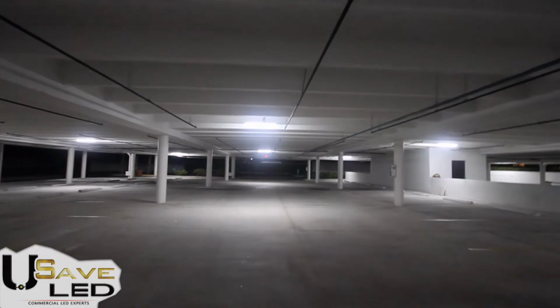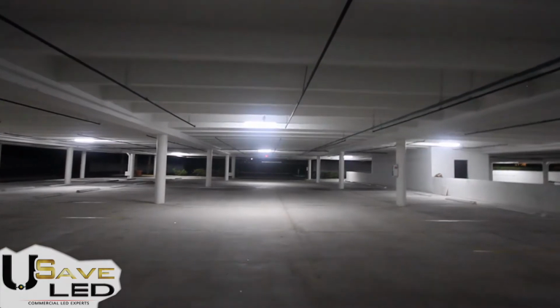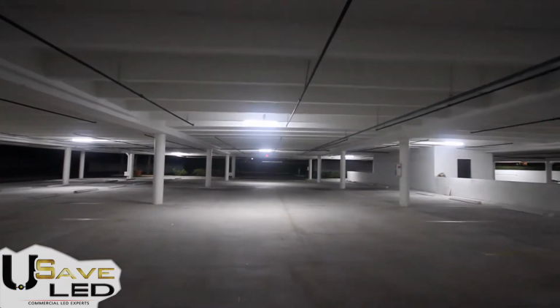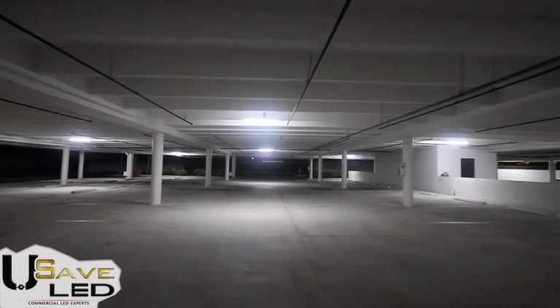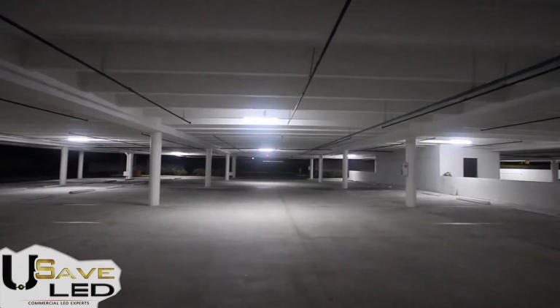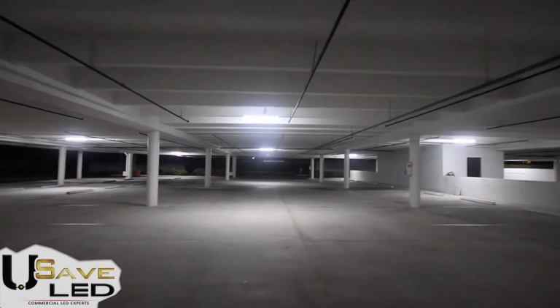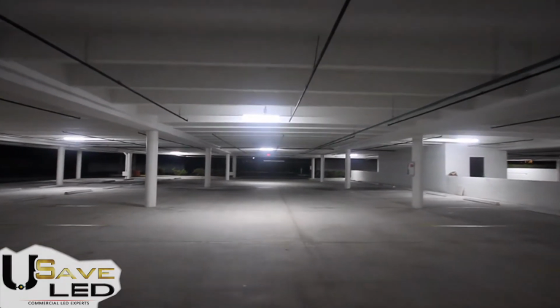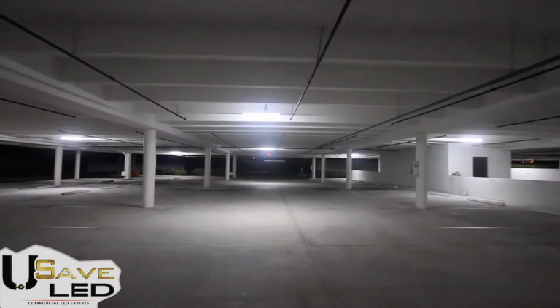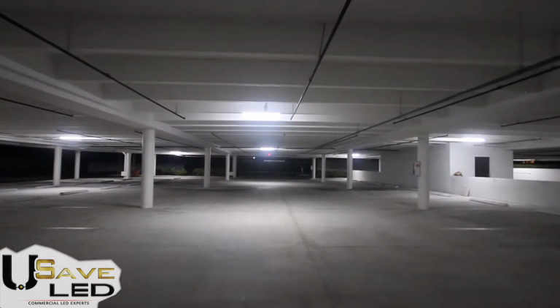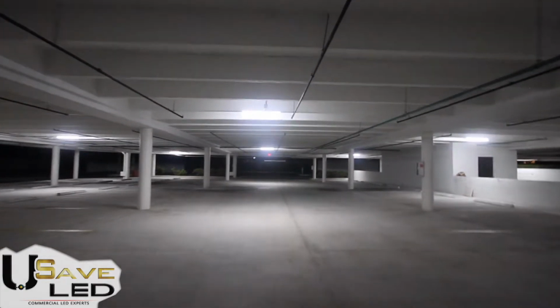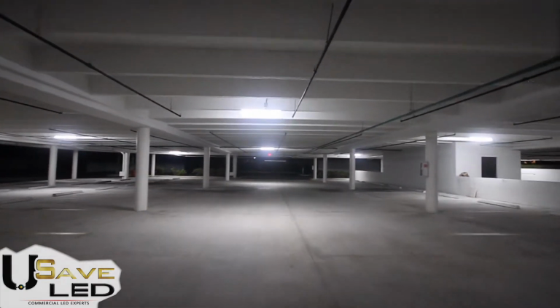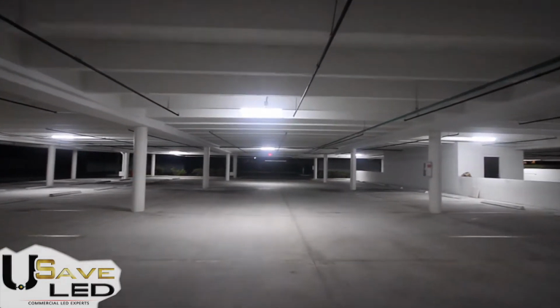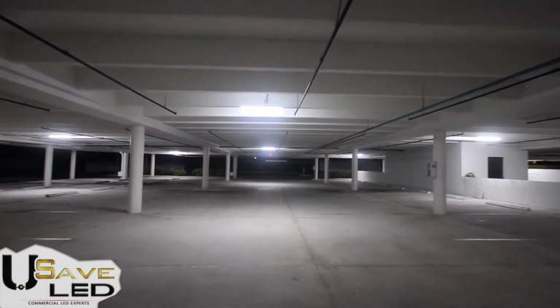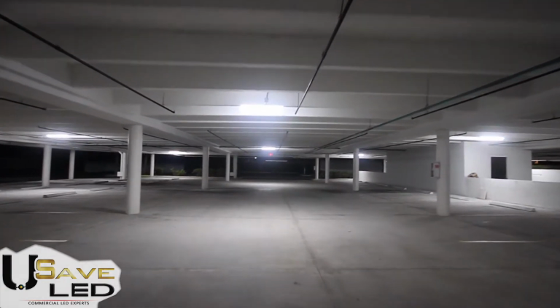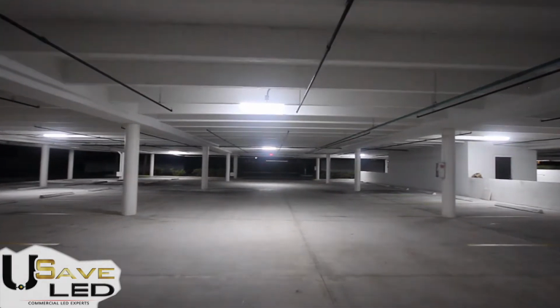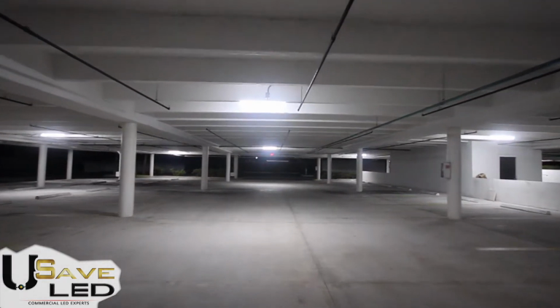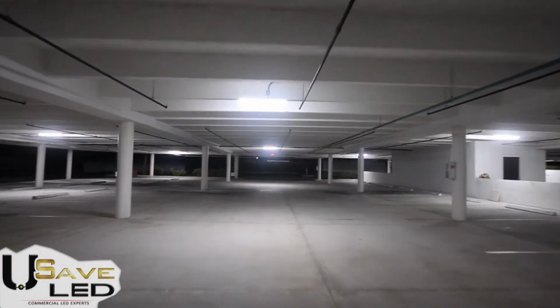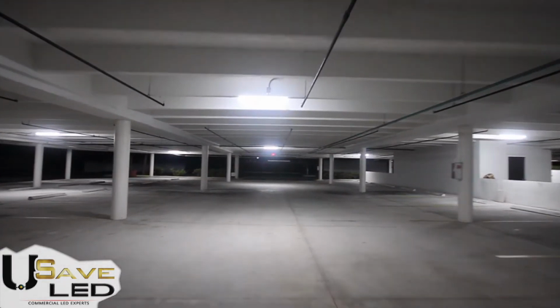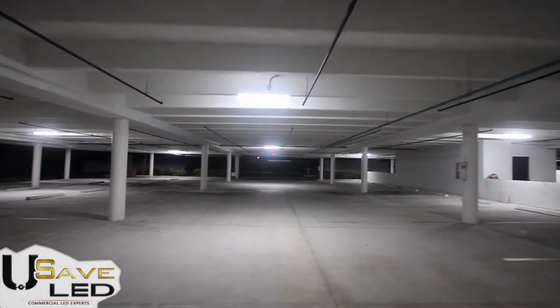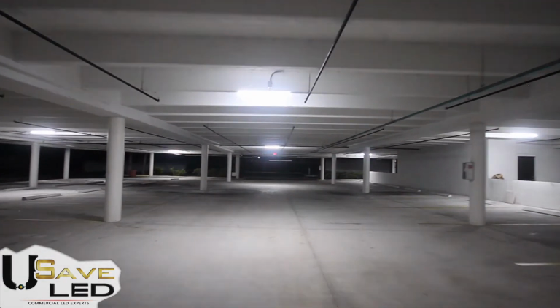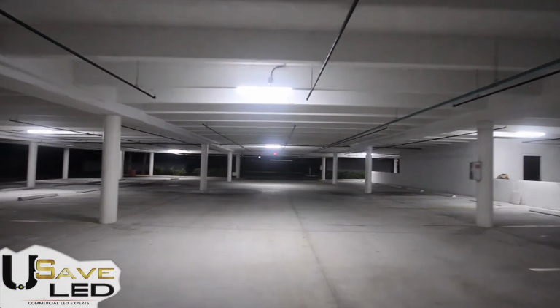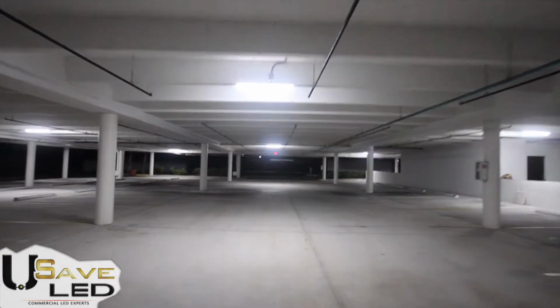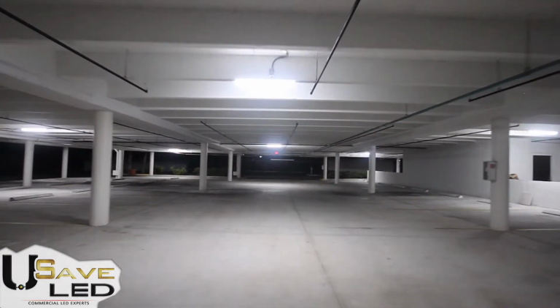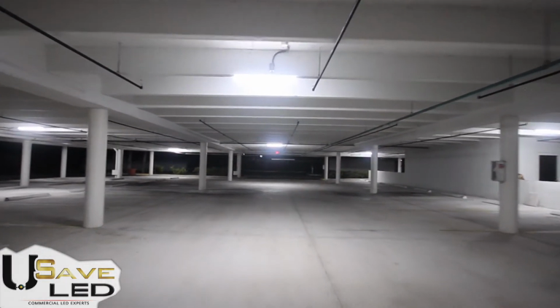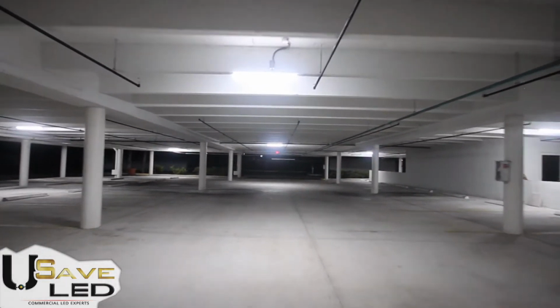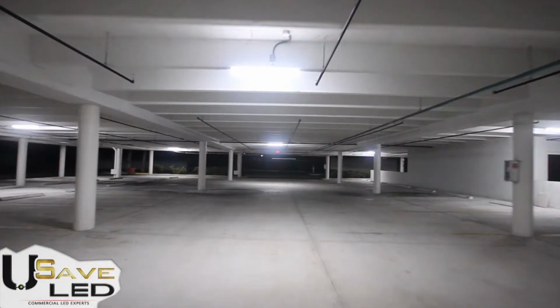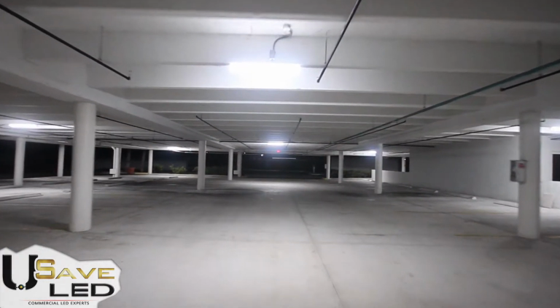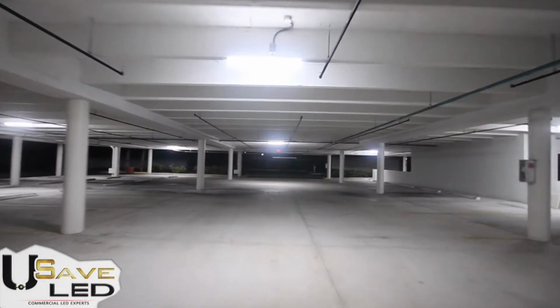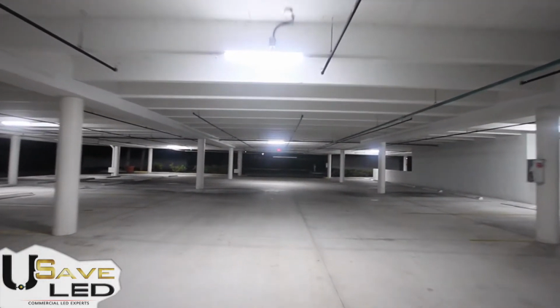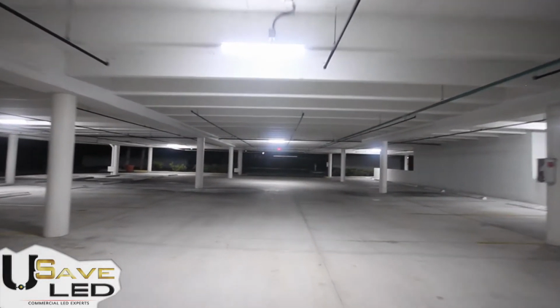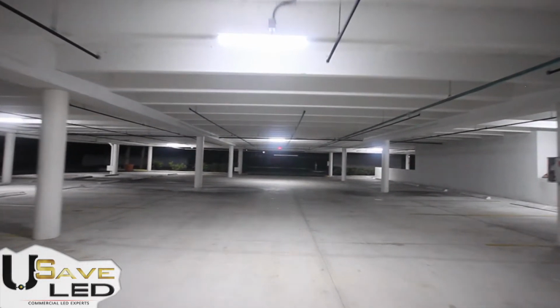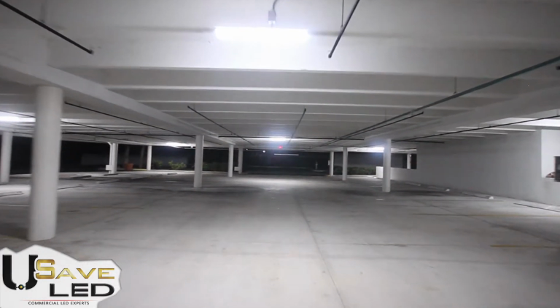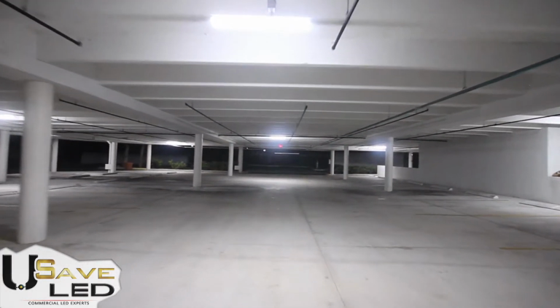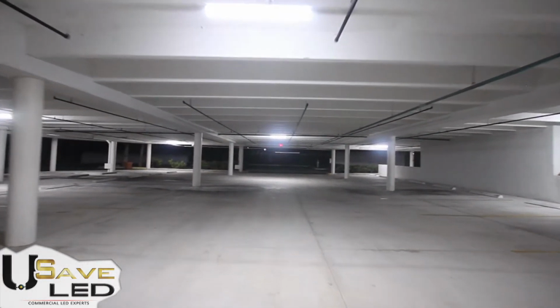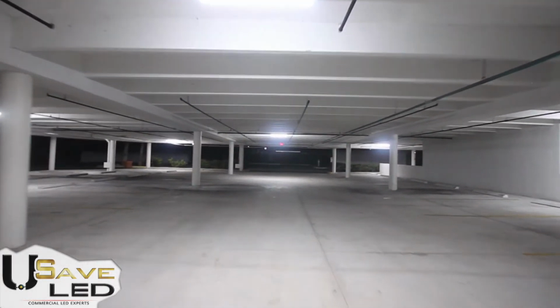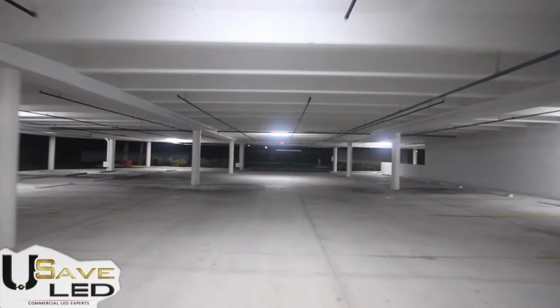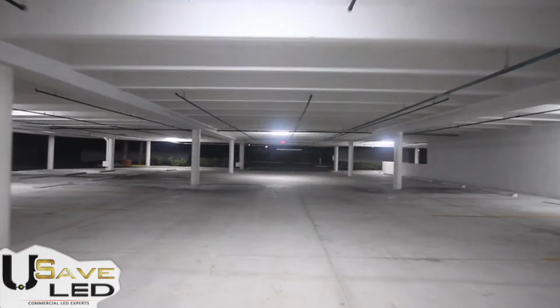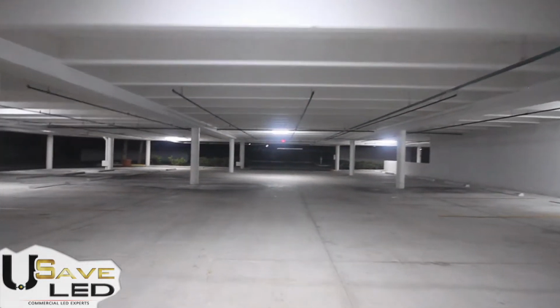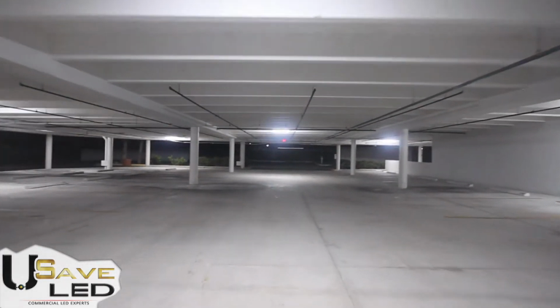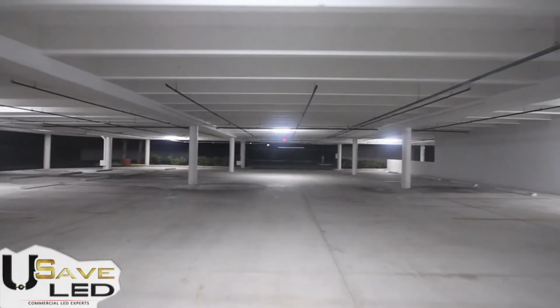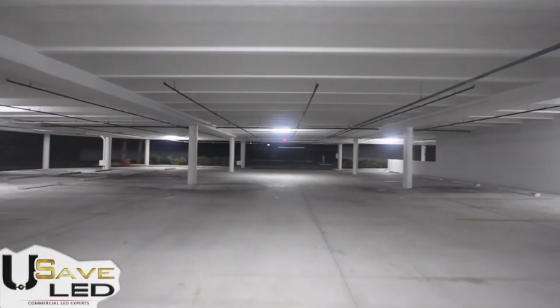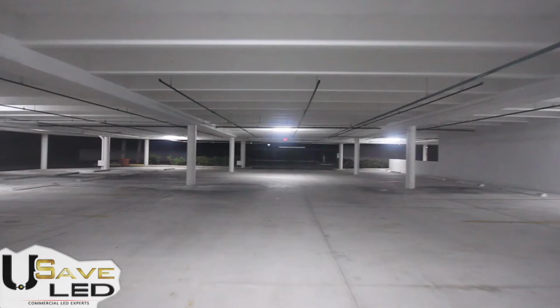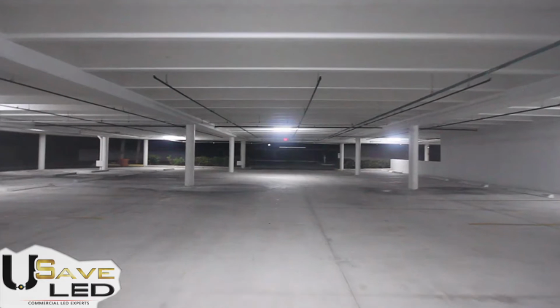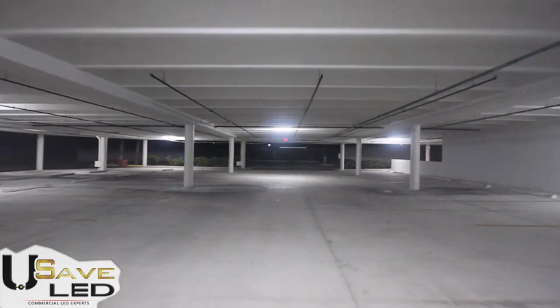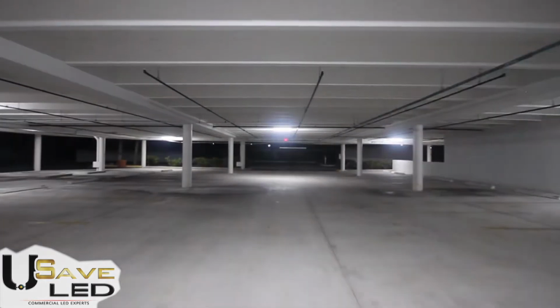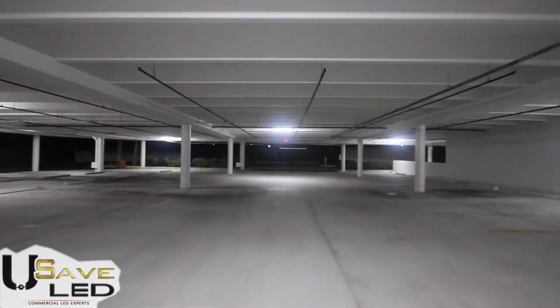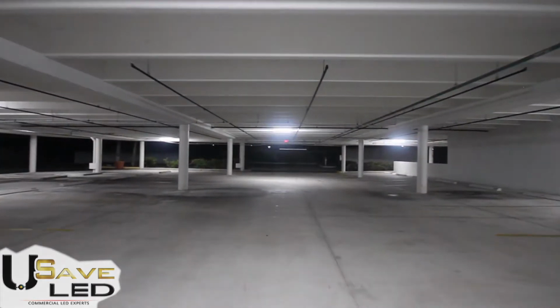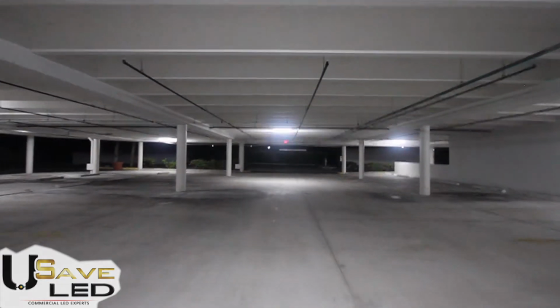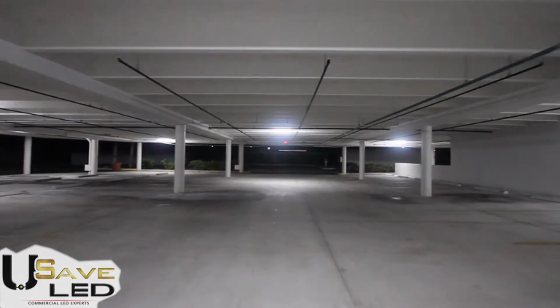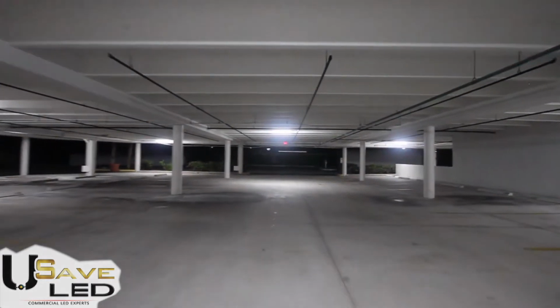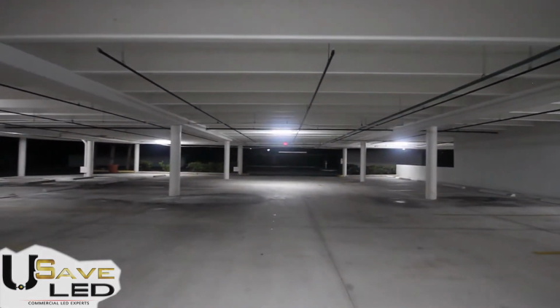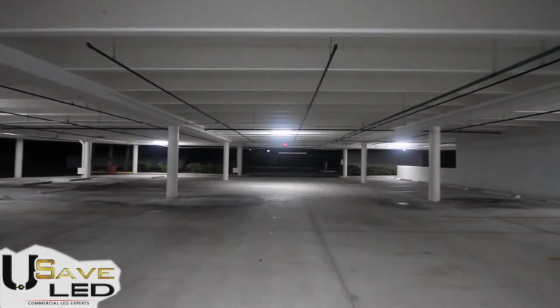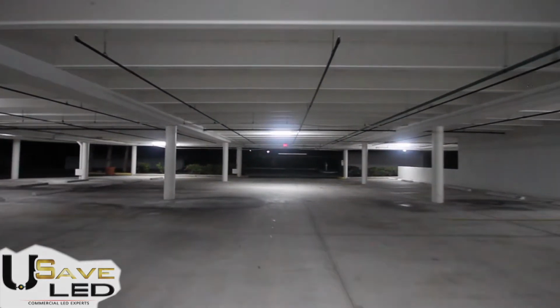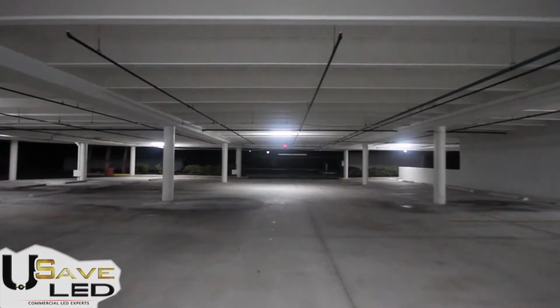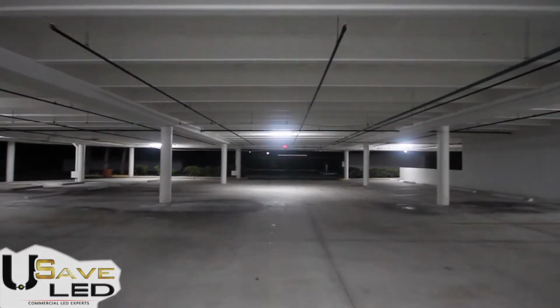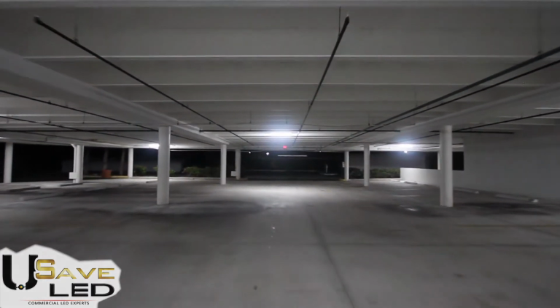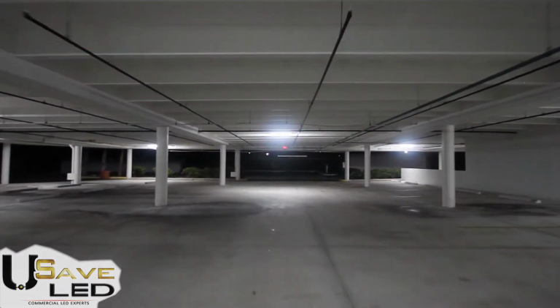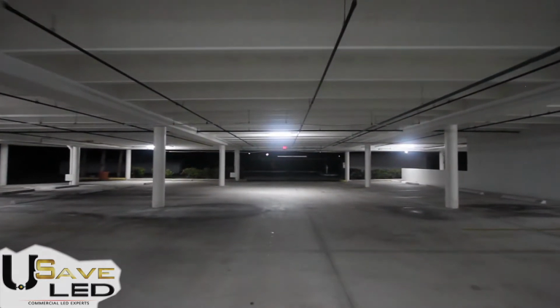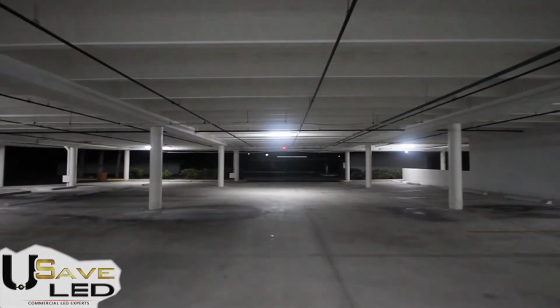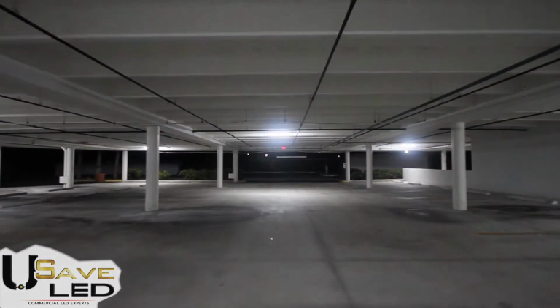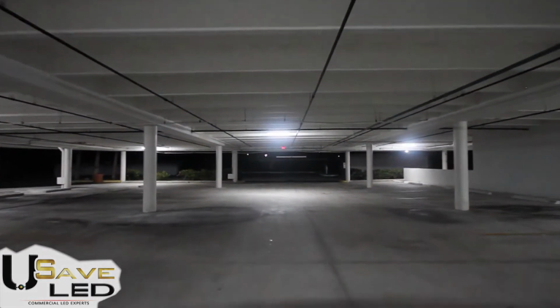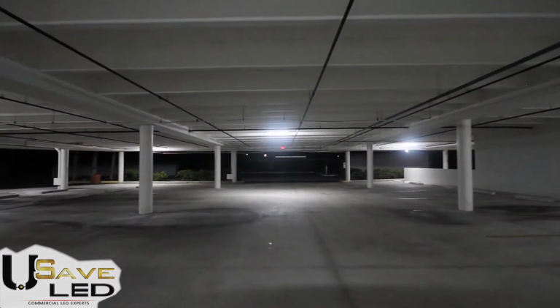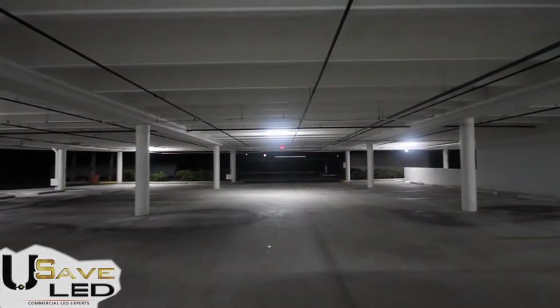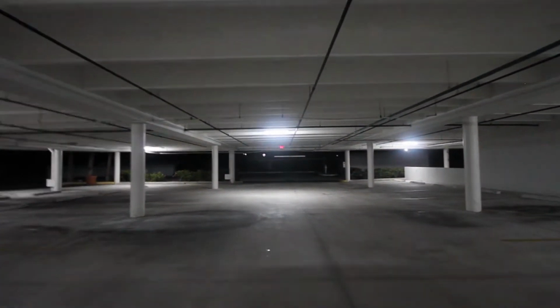Contact your USAID LED lighting expert to find out how you too can improve your lighting and start saving money on day one.